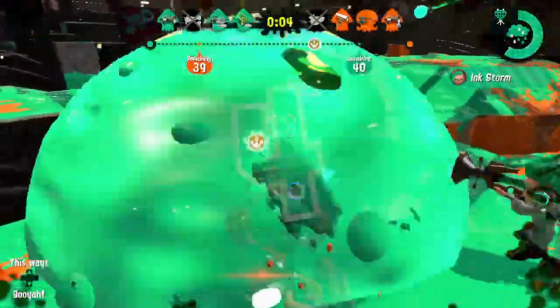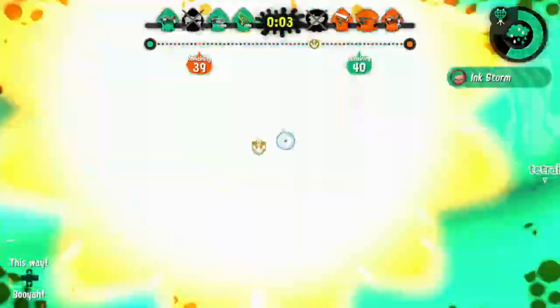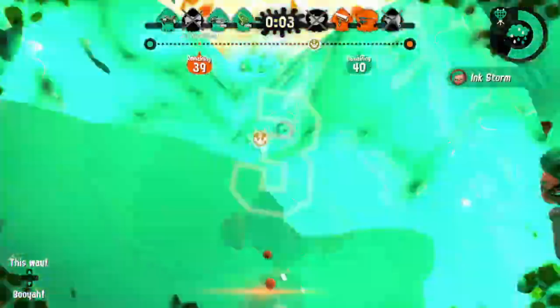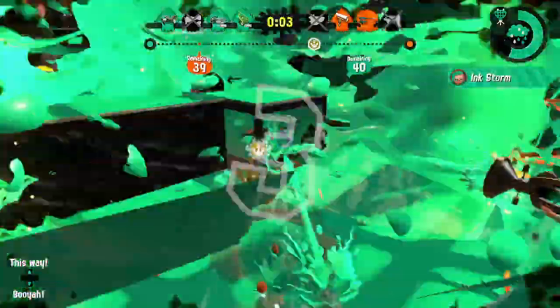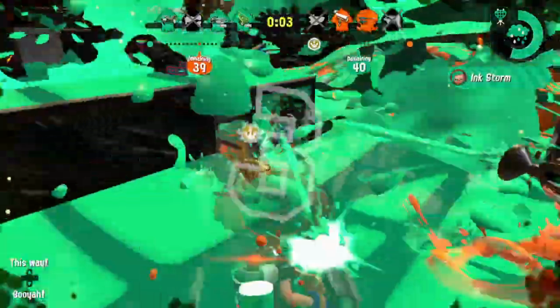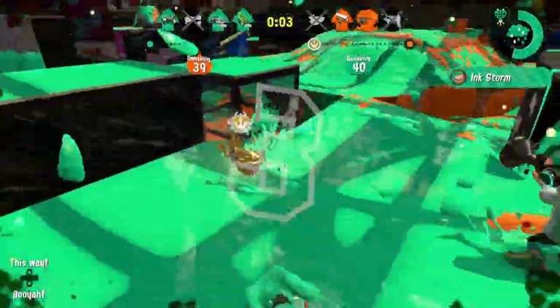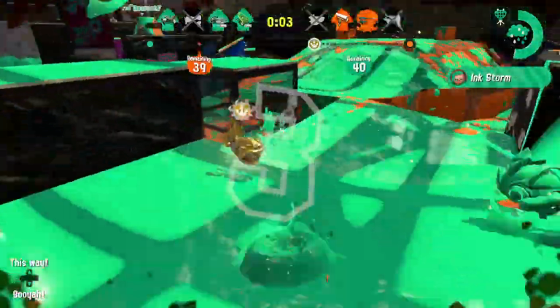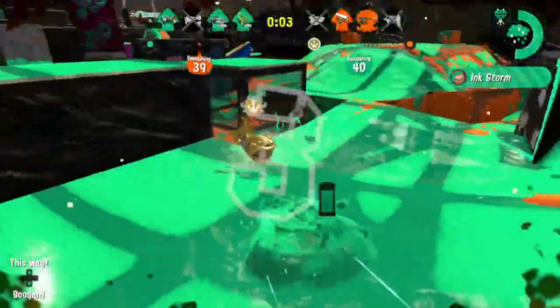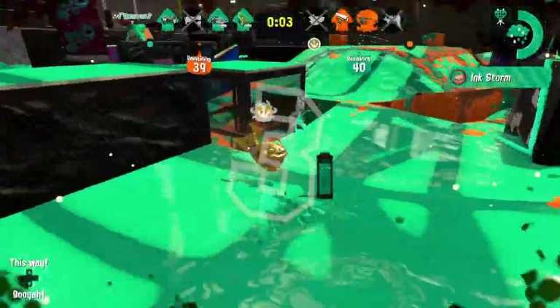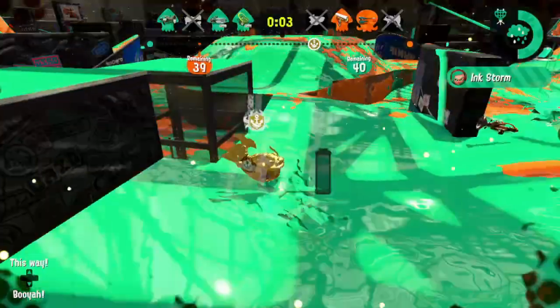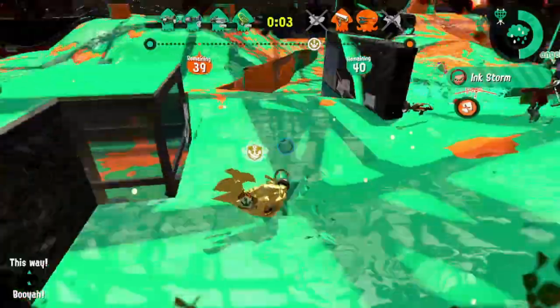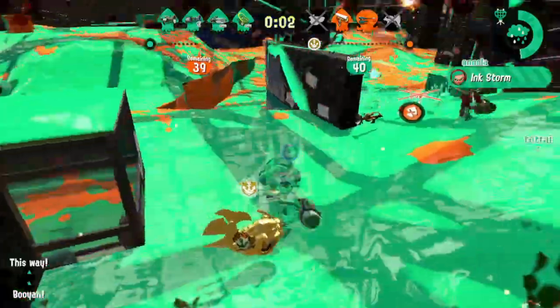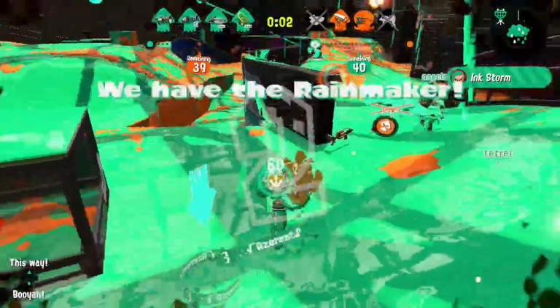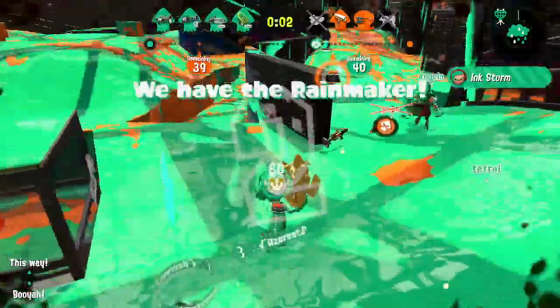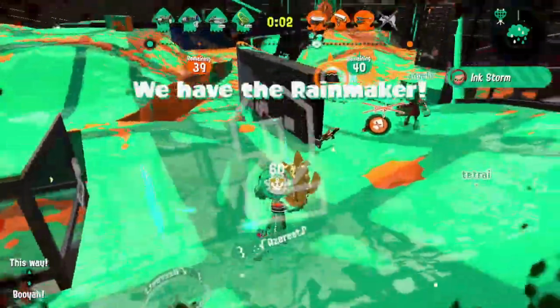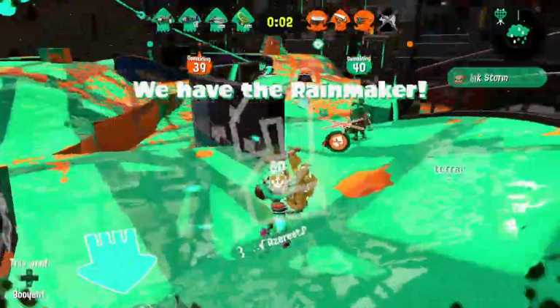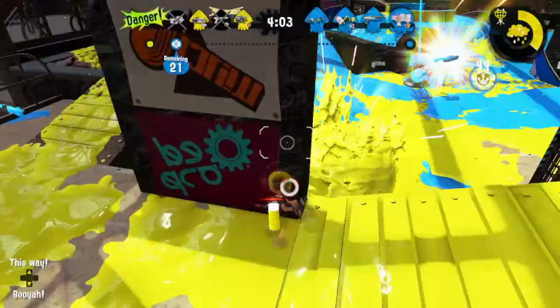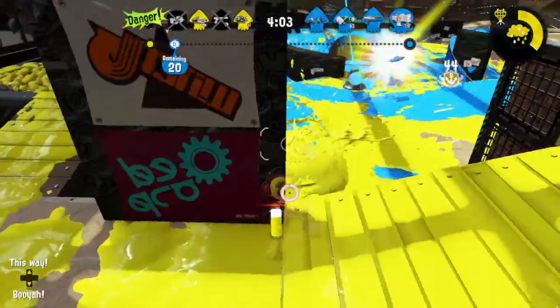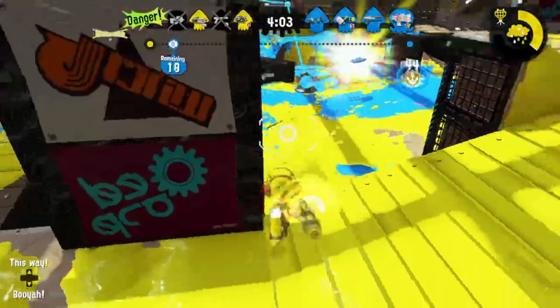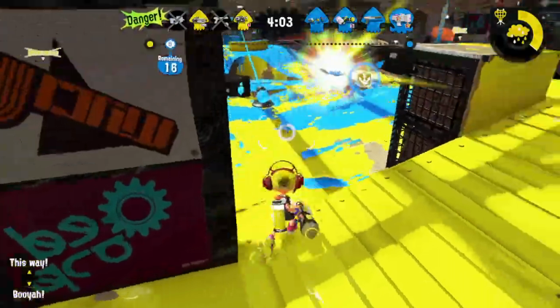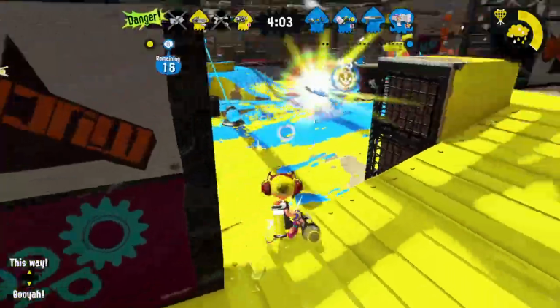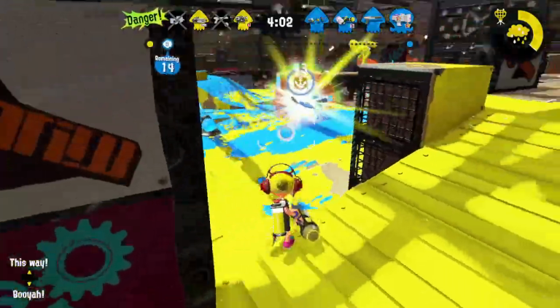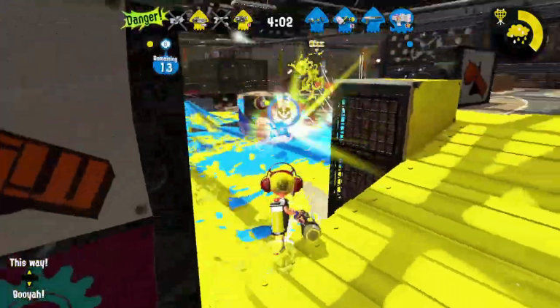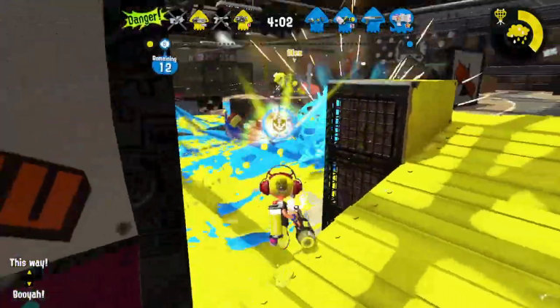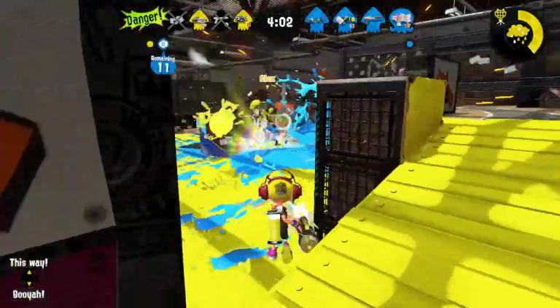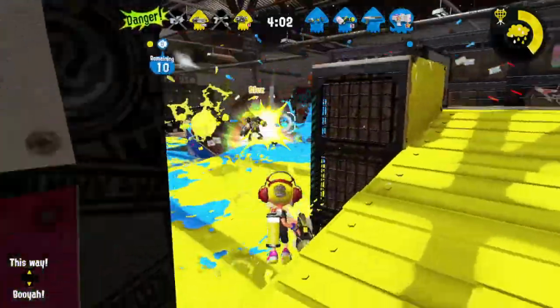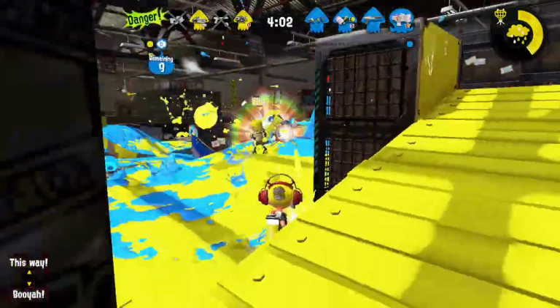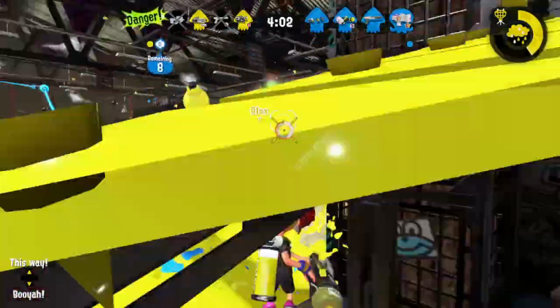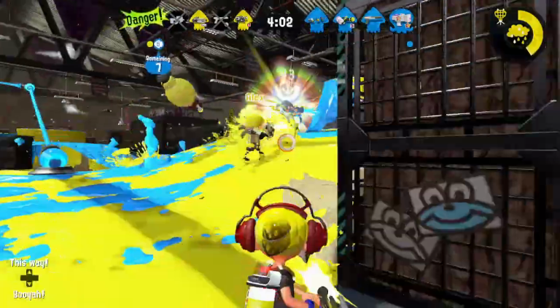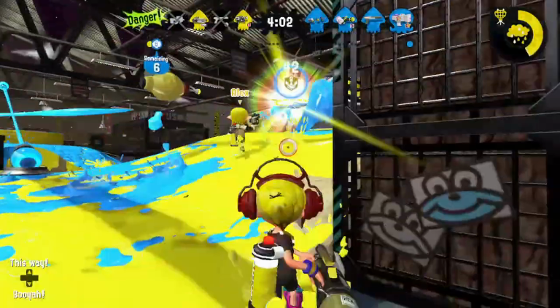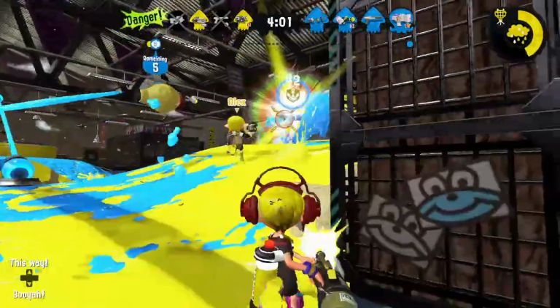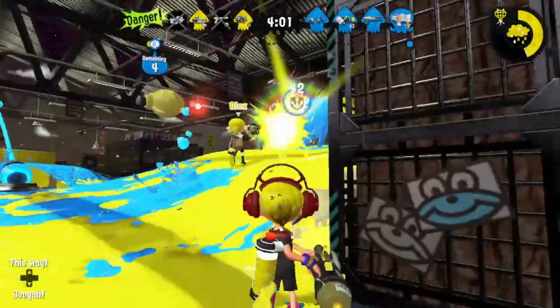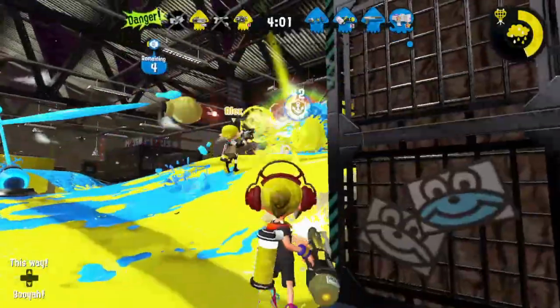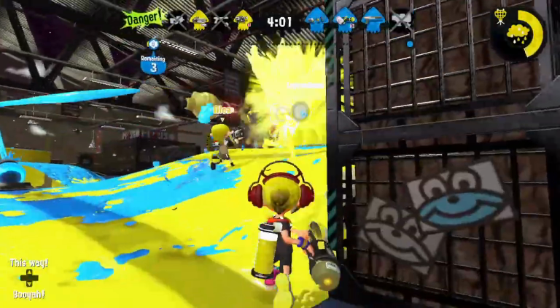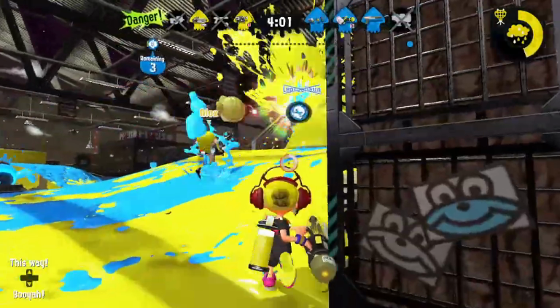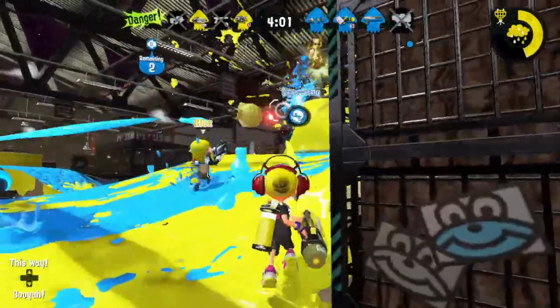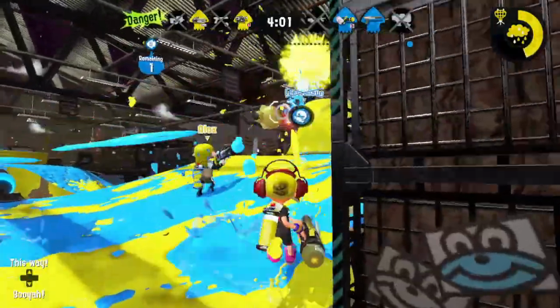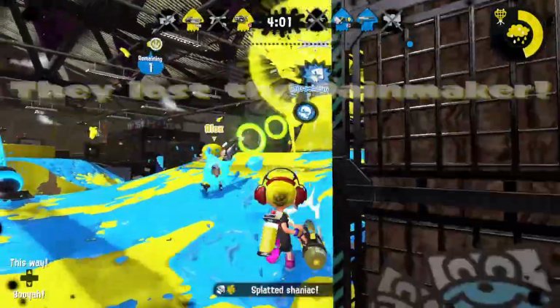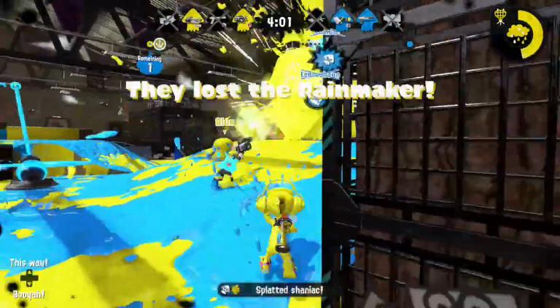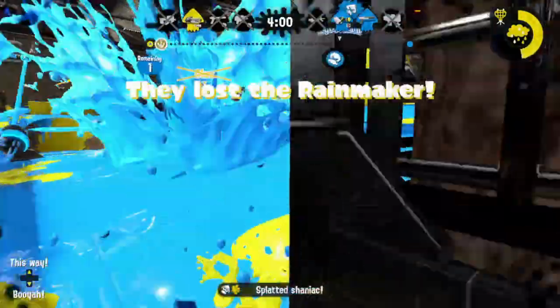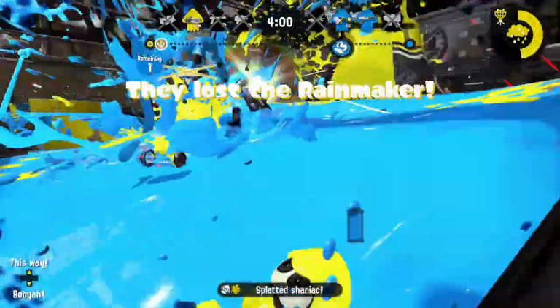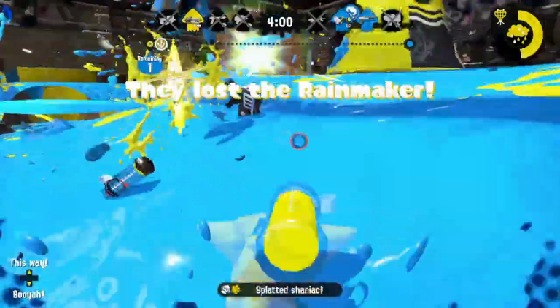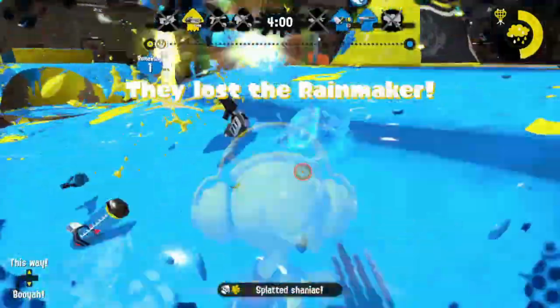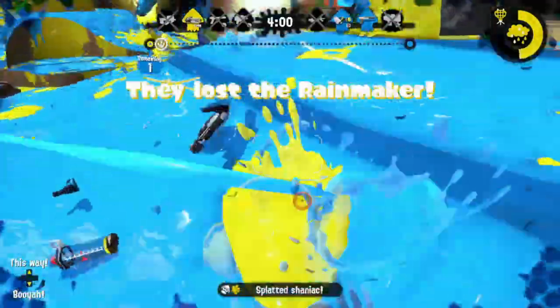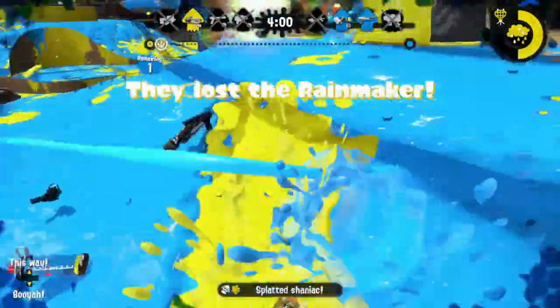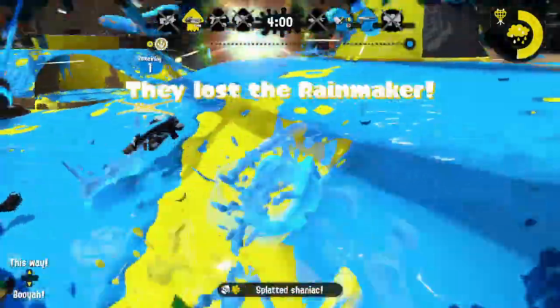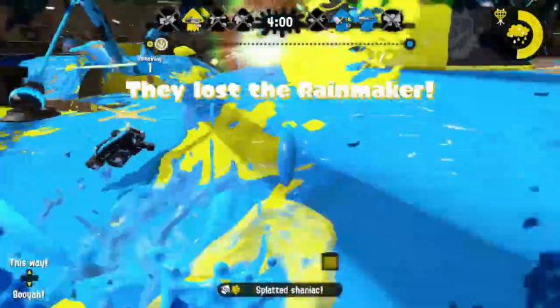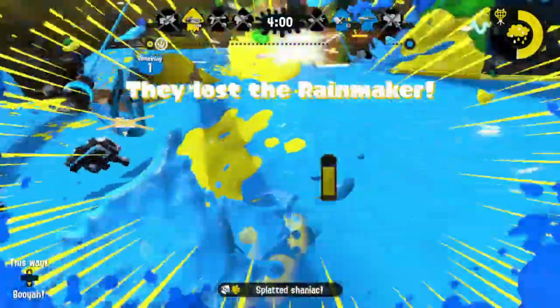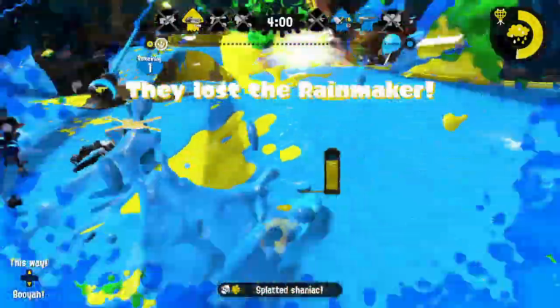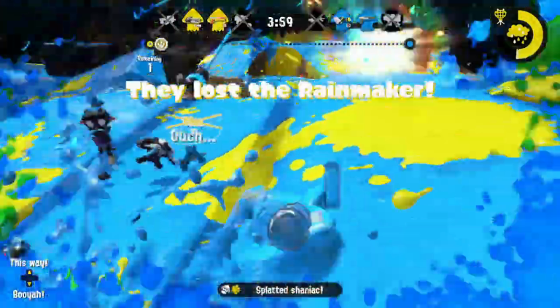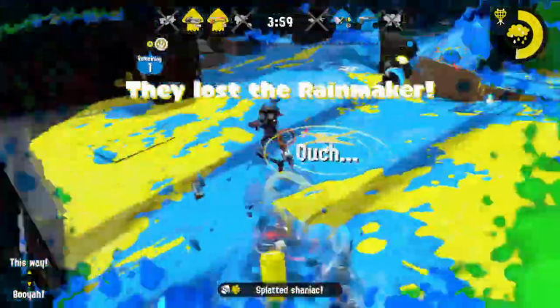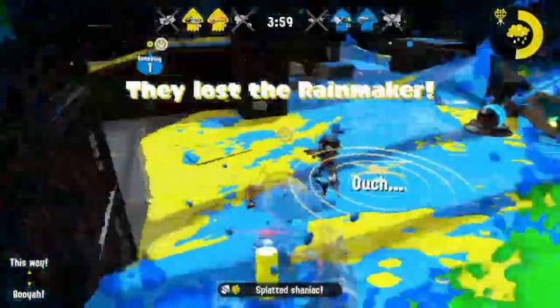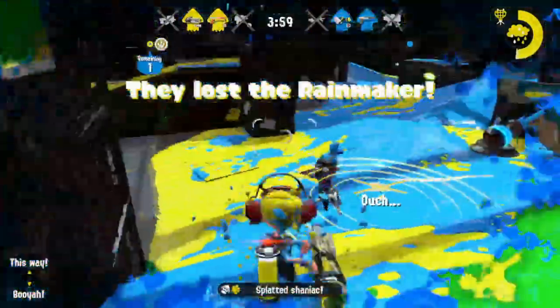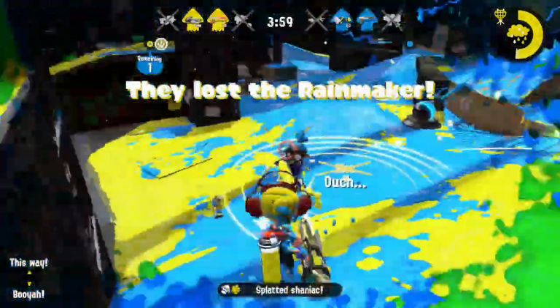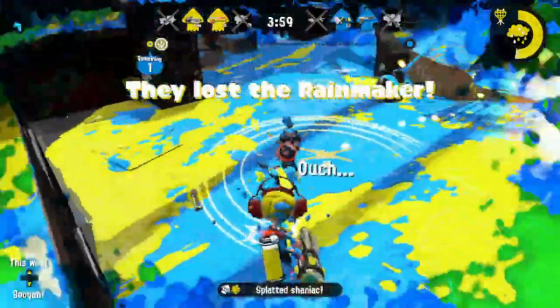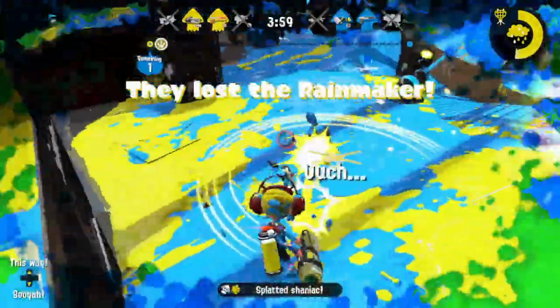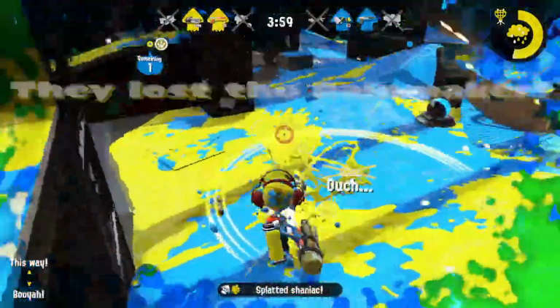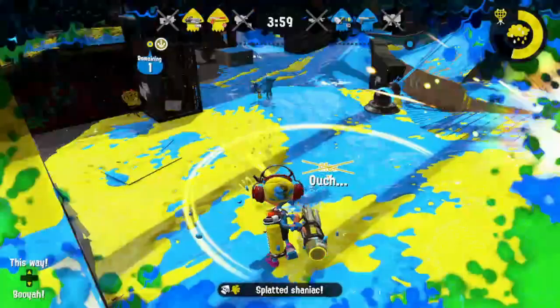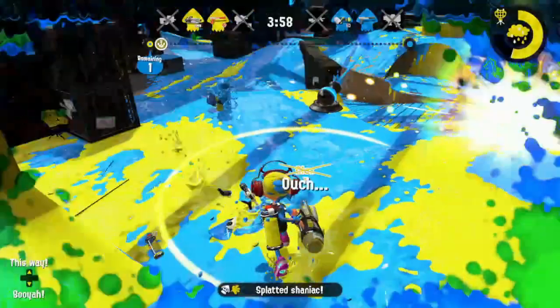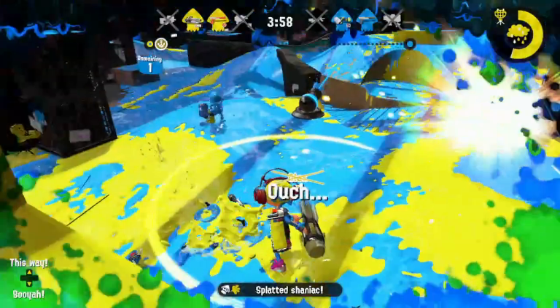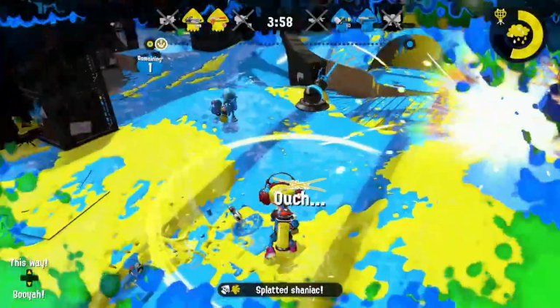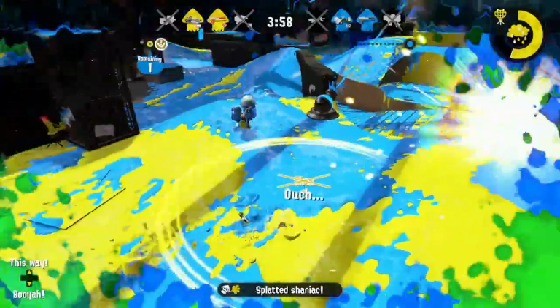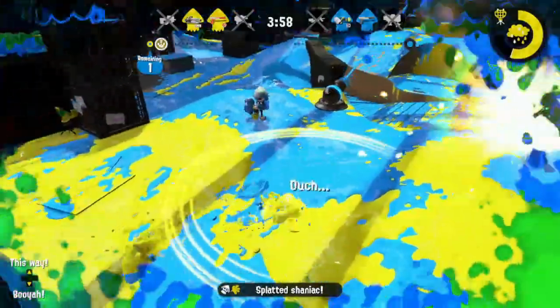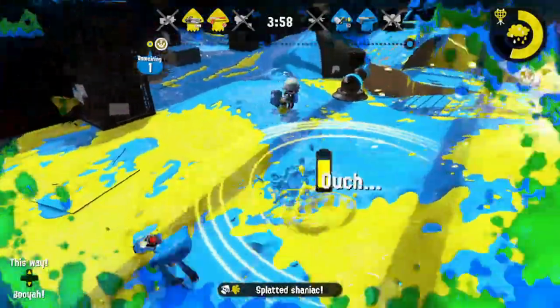For standard splatlings, once you release the weapon's charge, you have to wait until it's fully discharged before revving it up again.